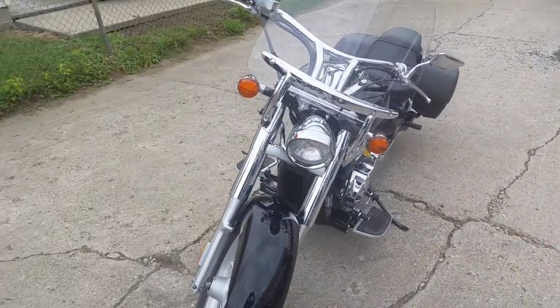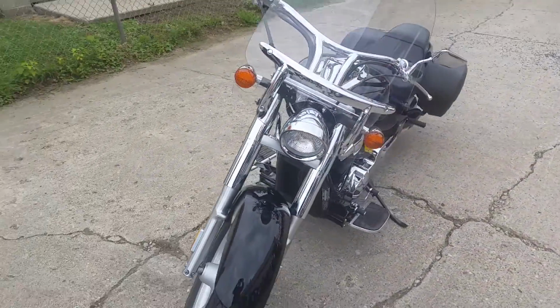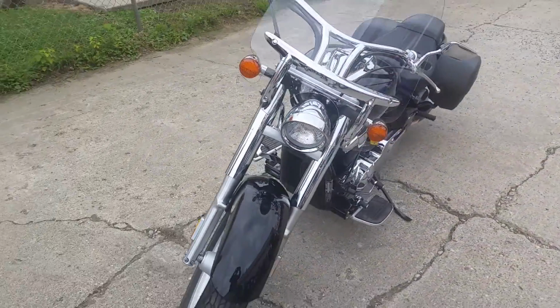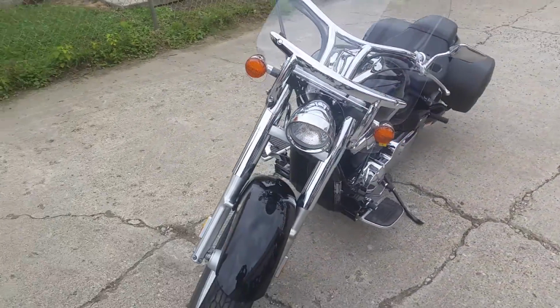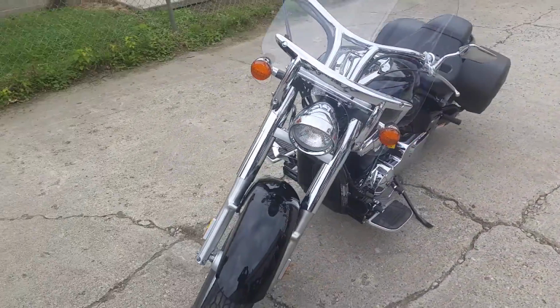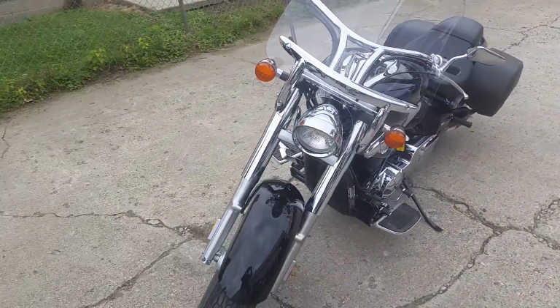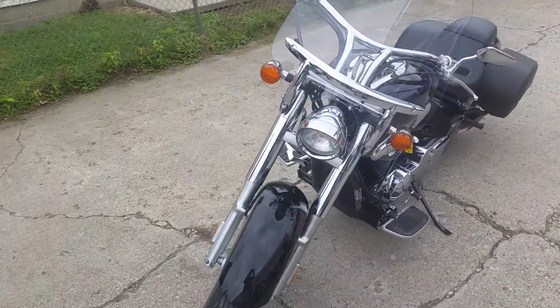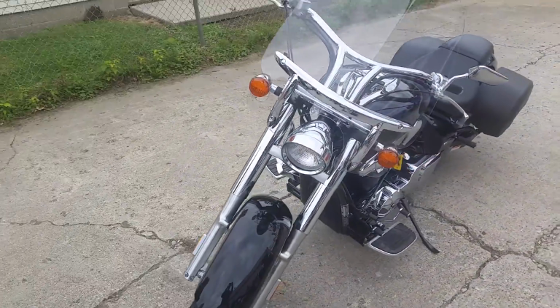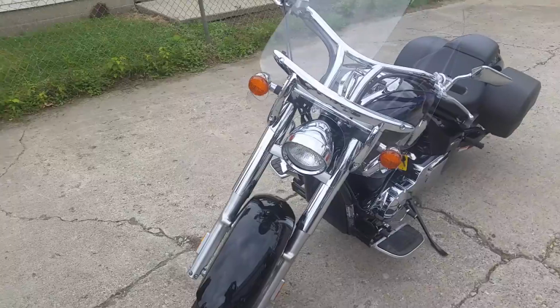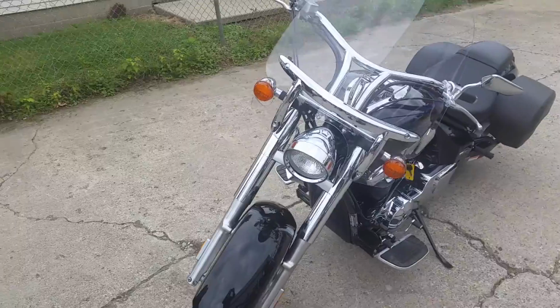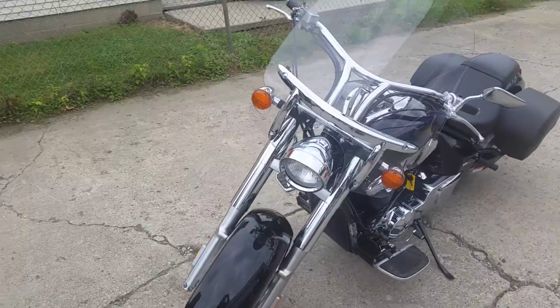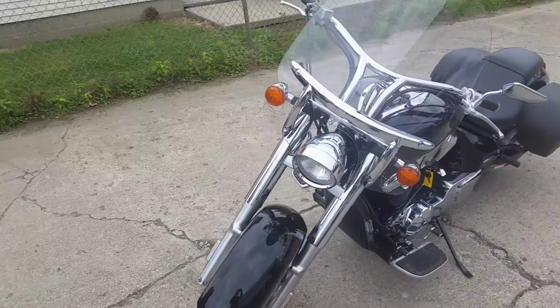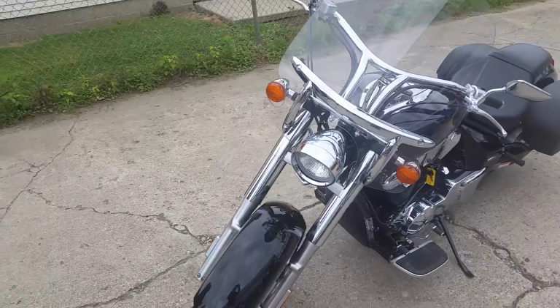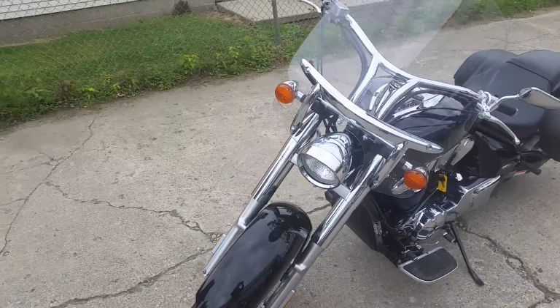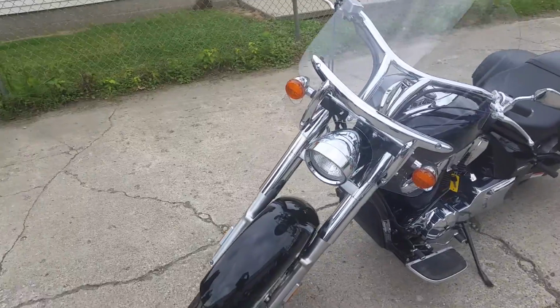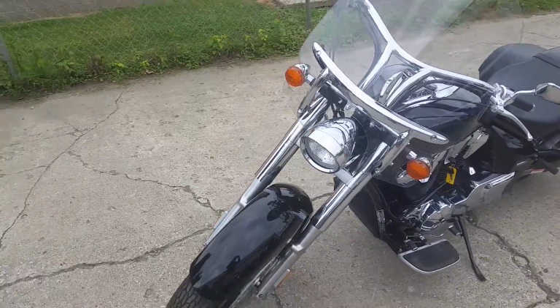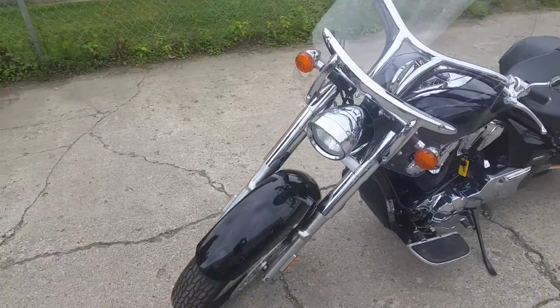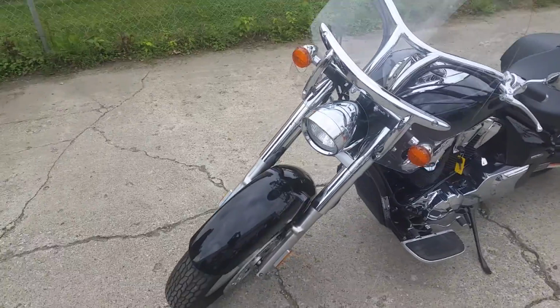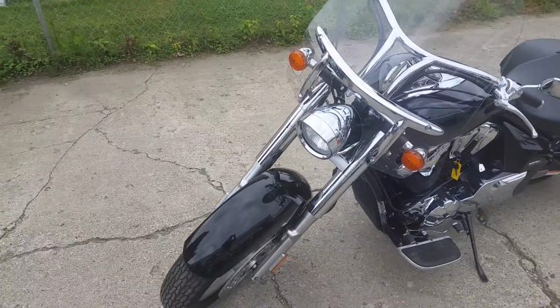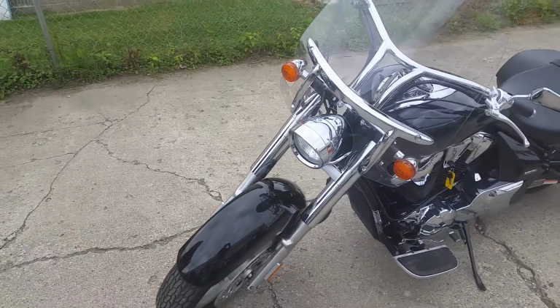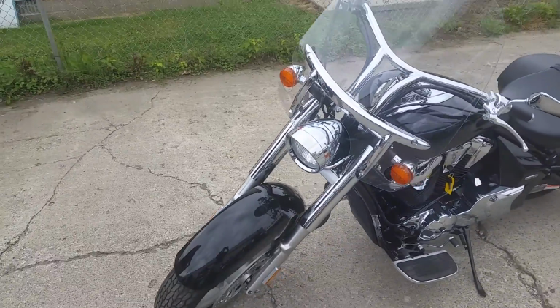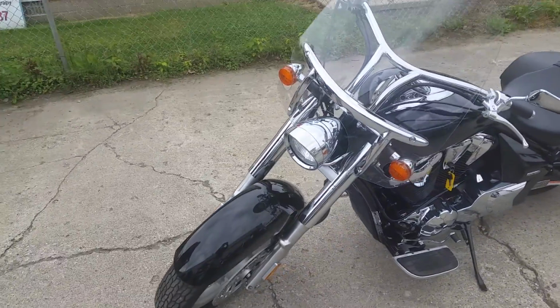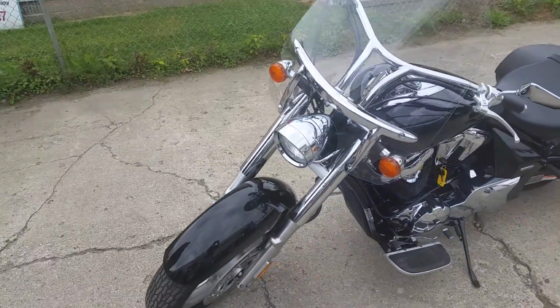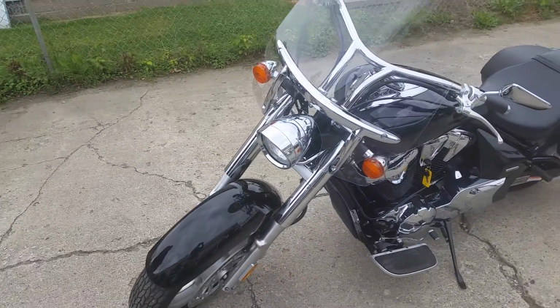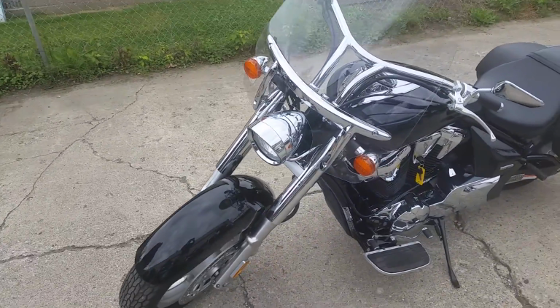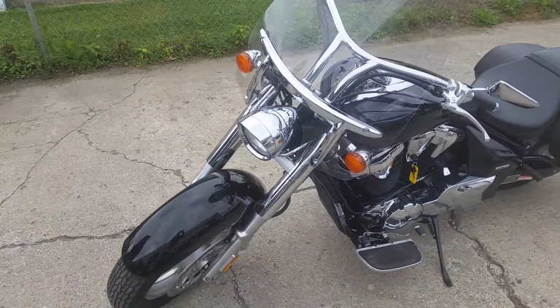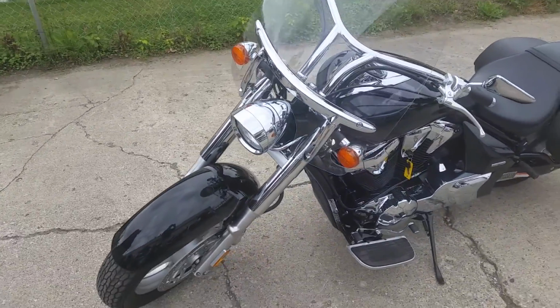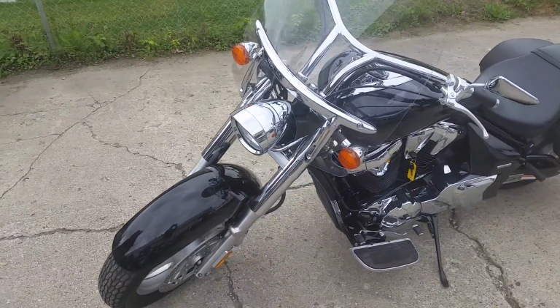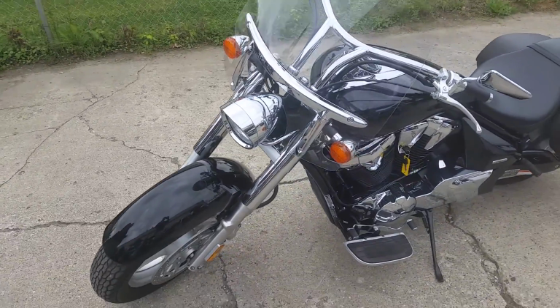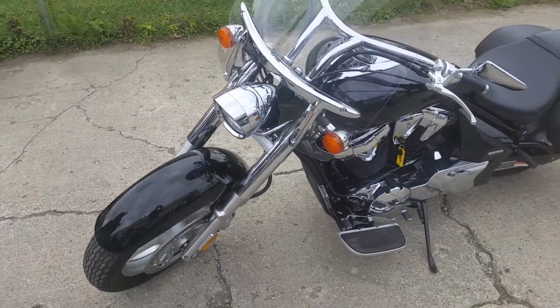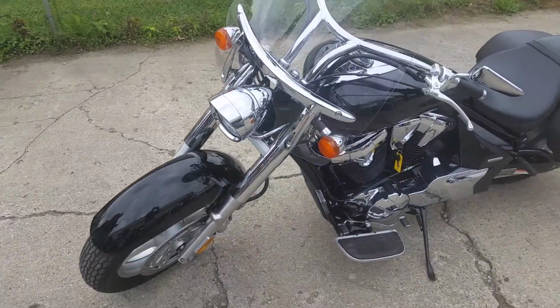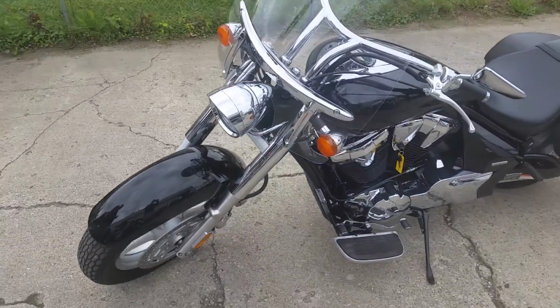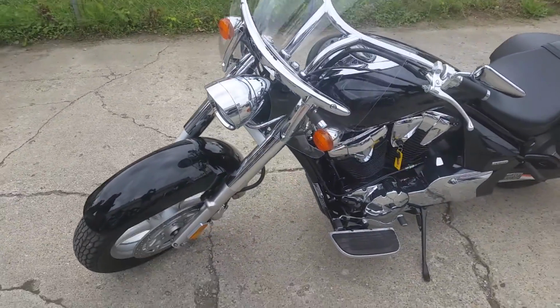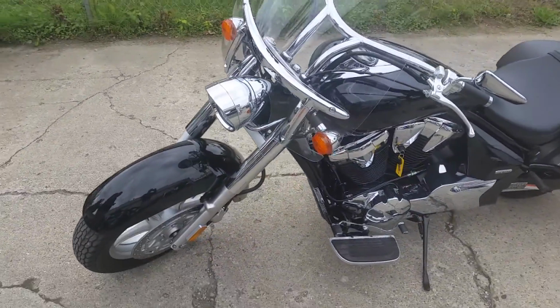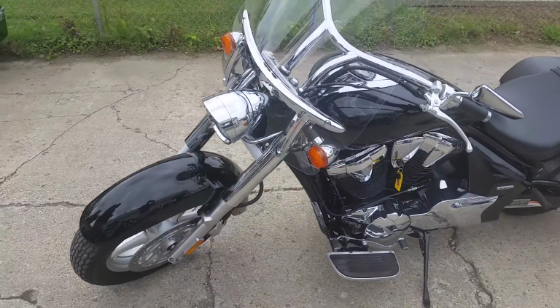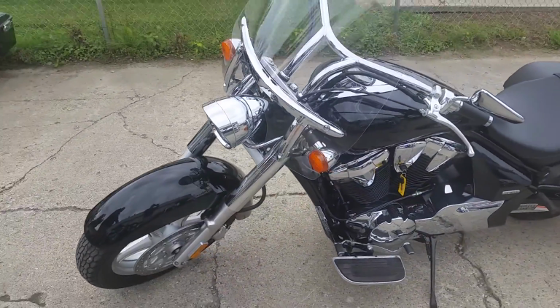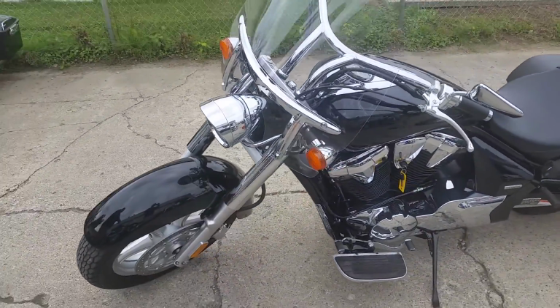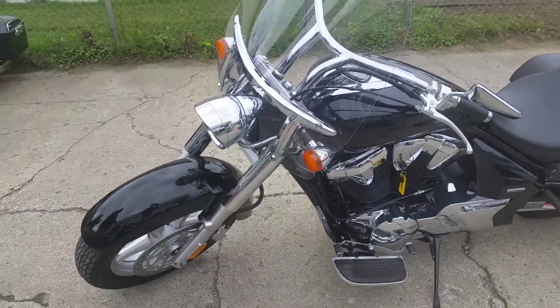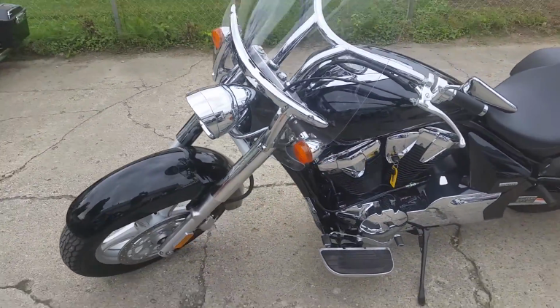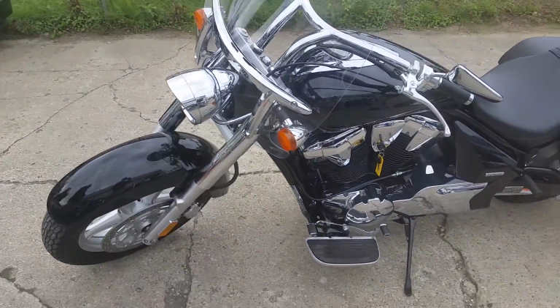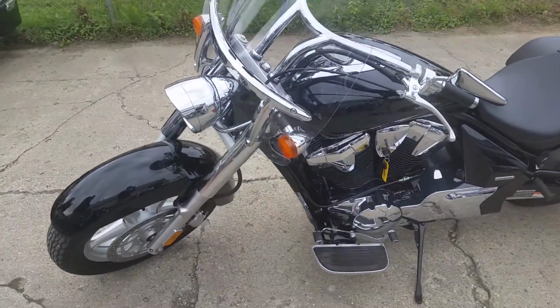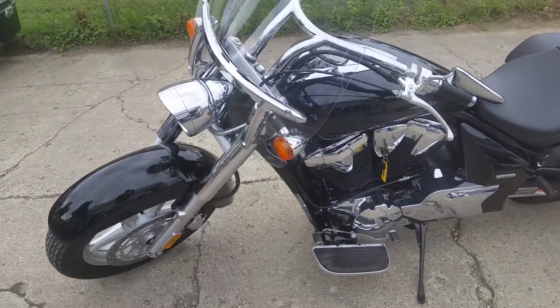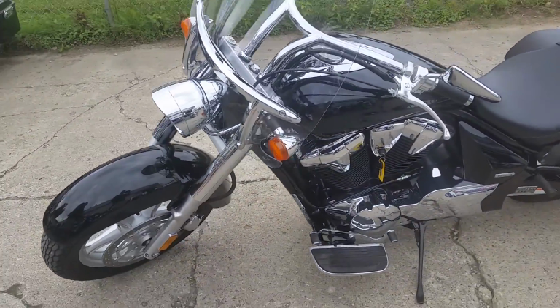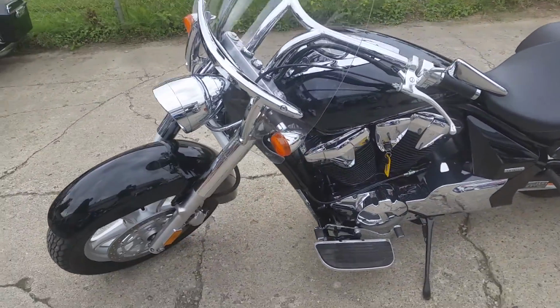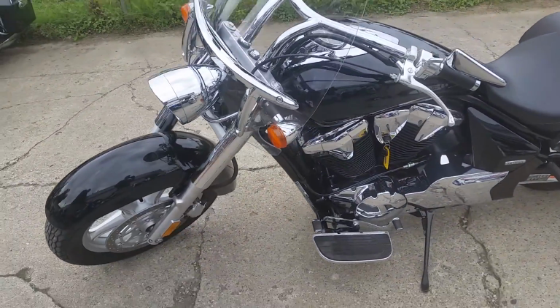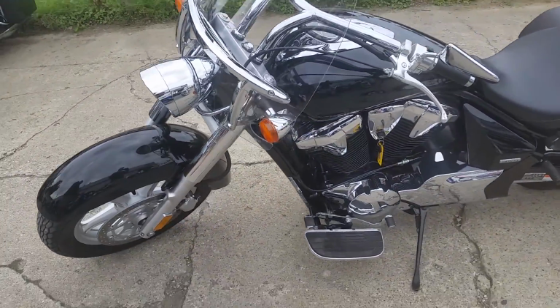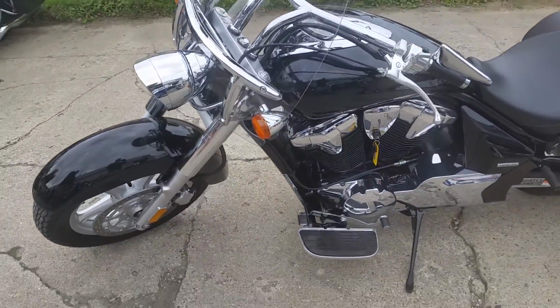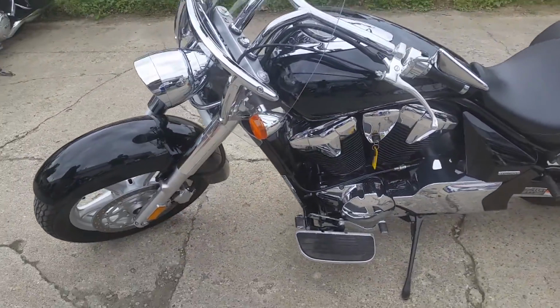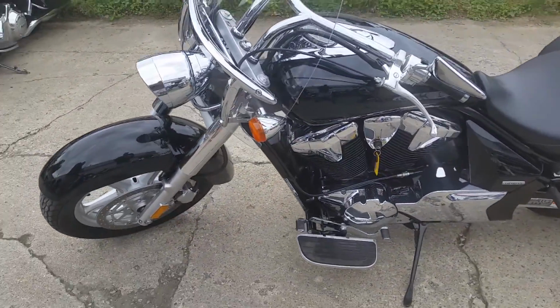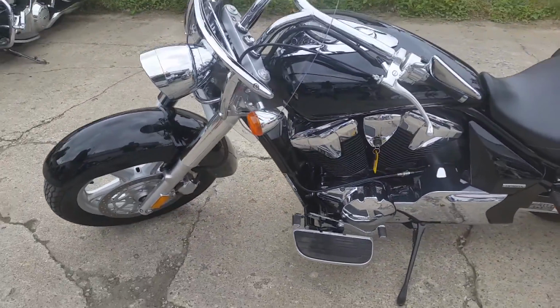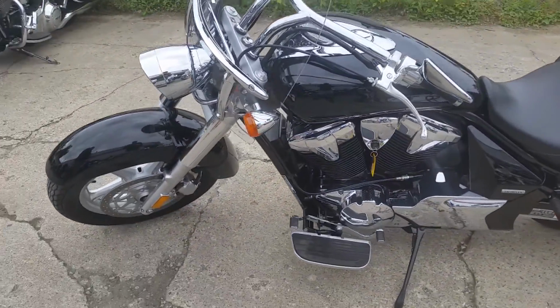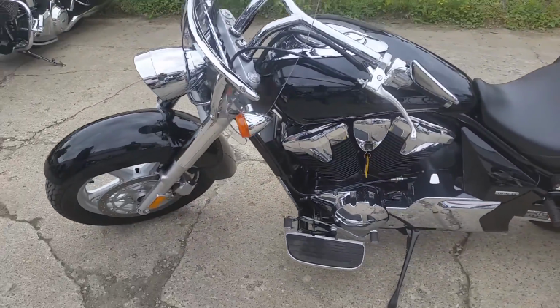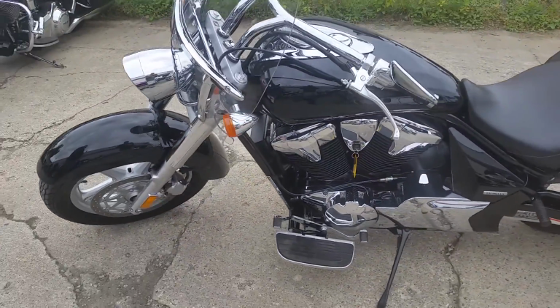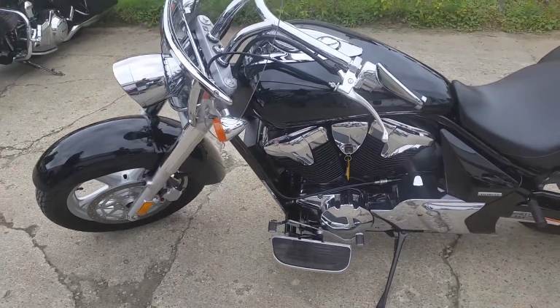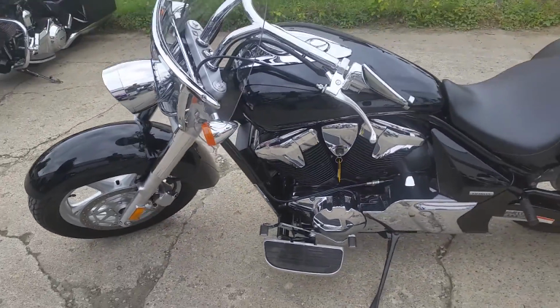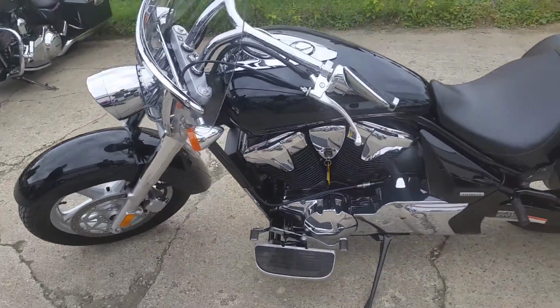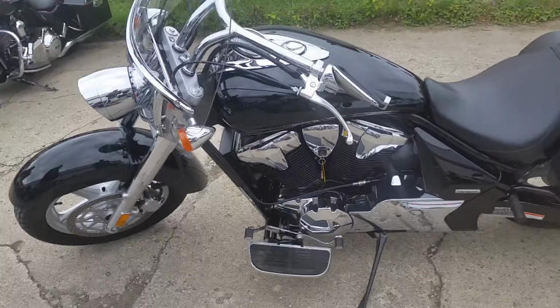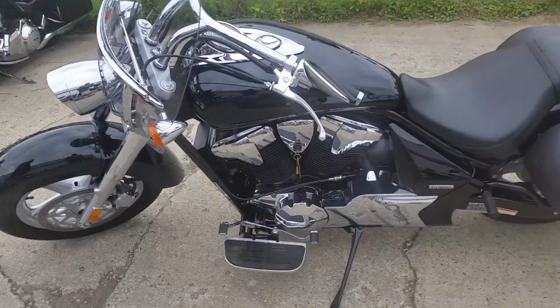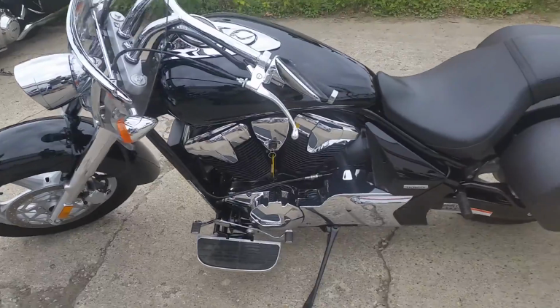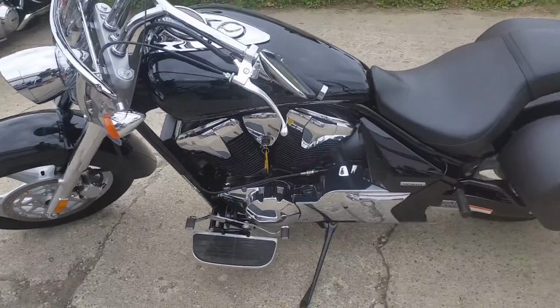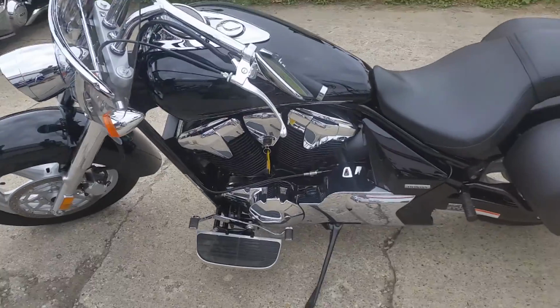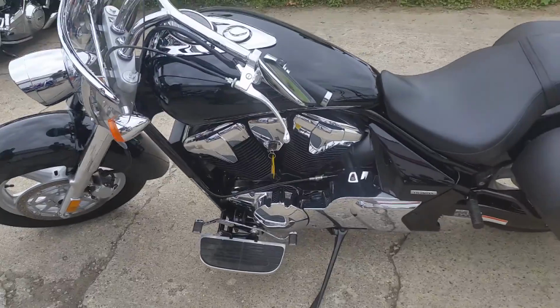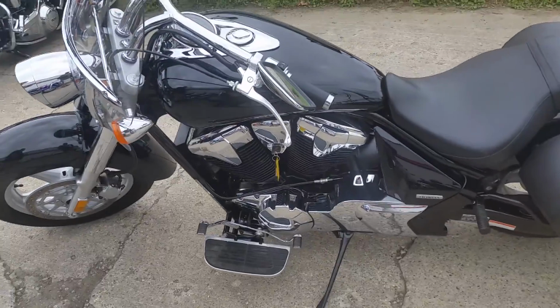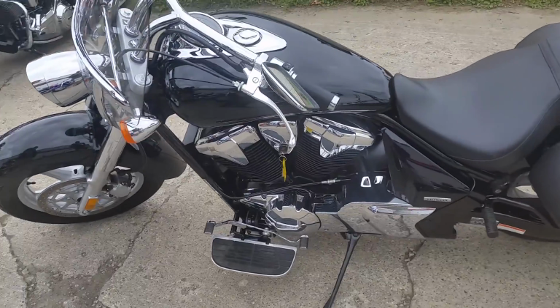Vivid black paint with tons of chrome. This bike is perfect. Windshields, saddlebags, floorboards and more.